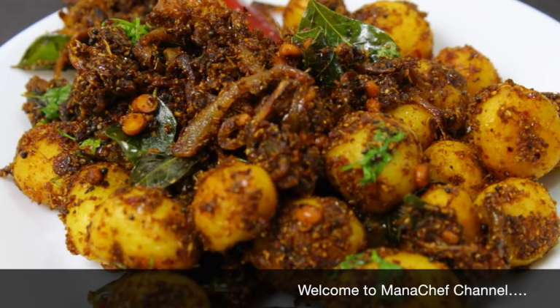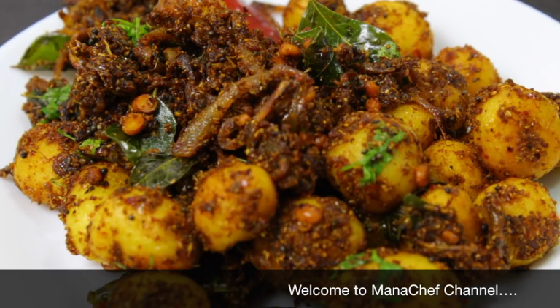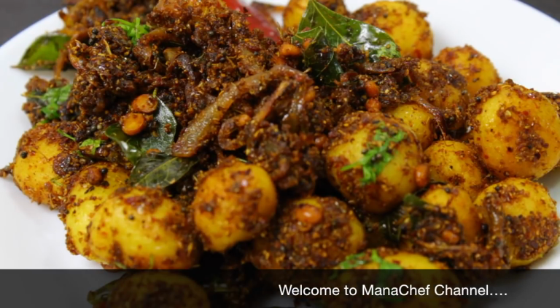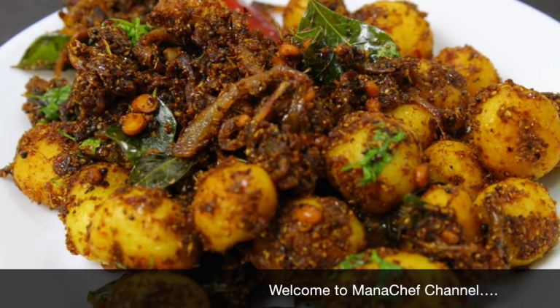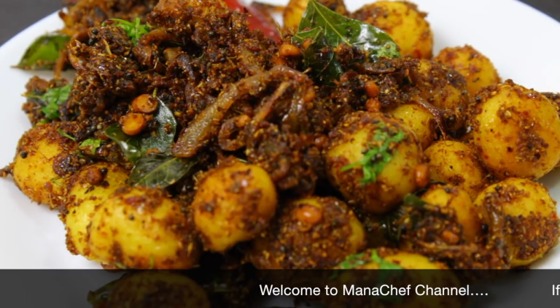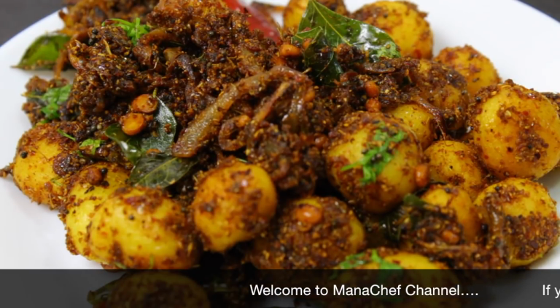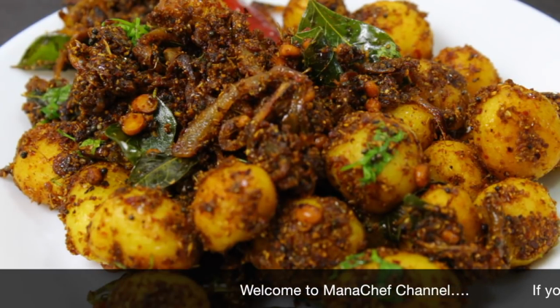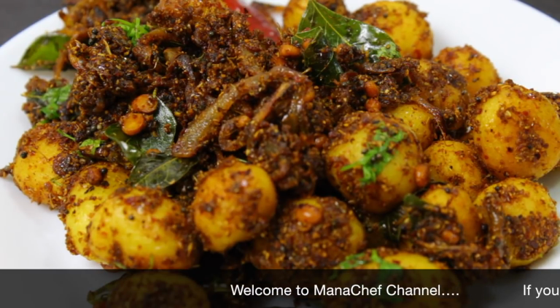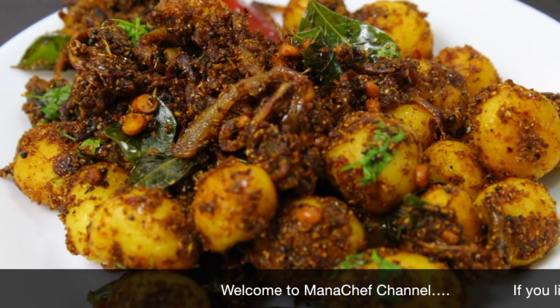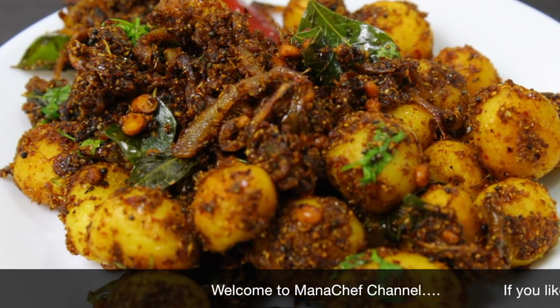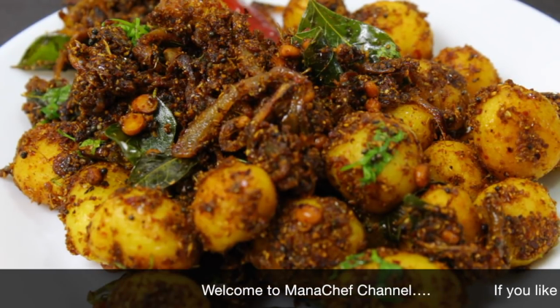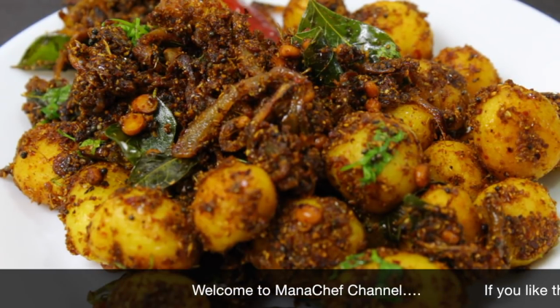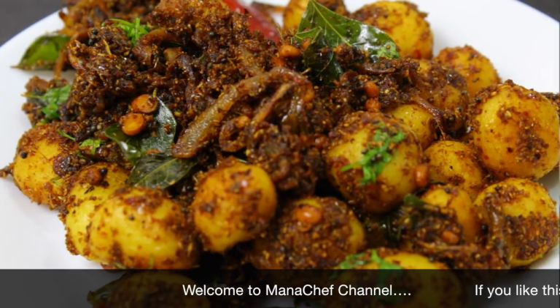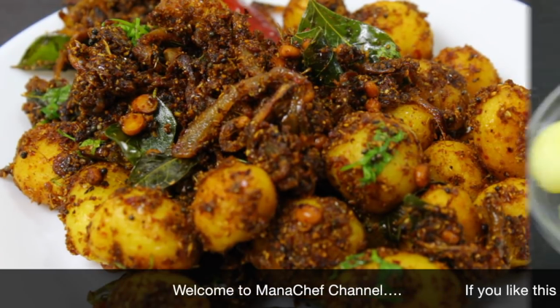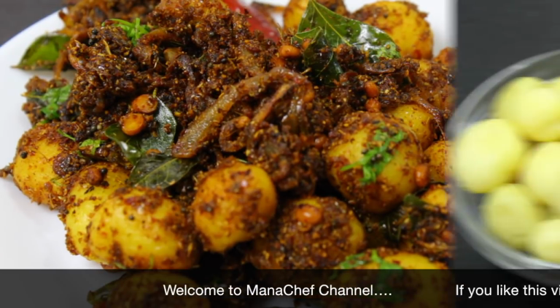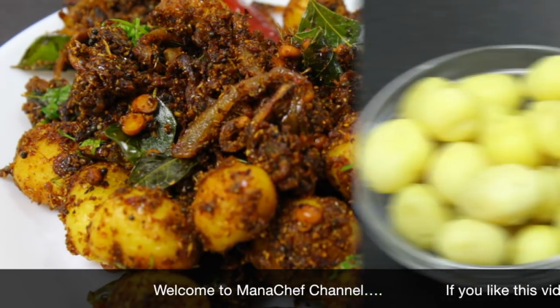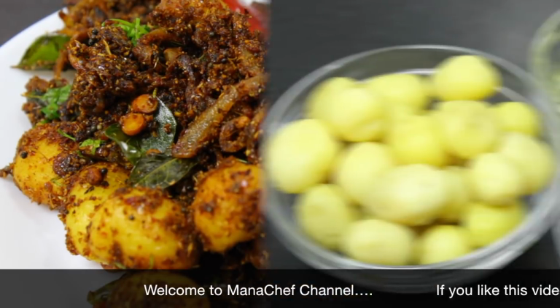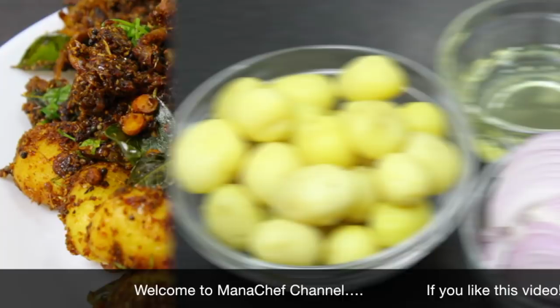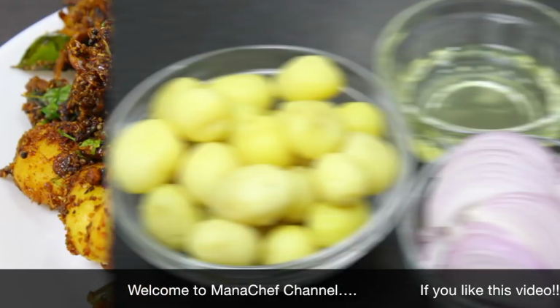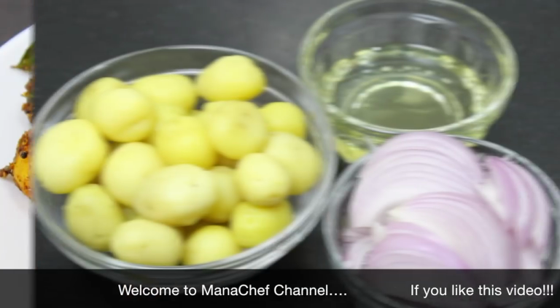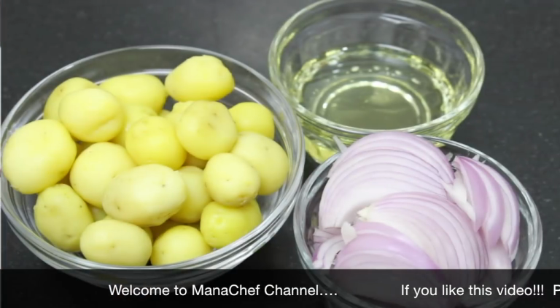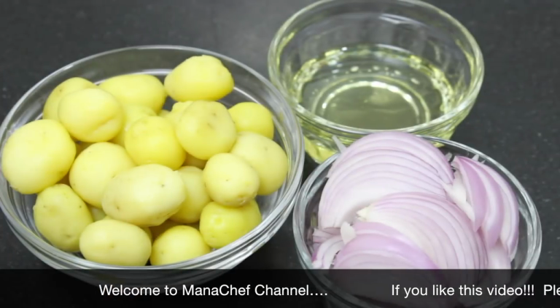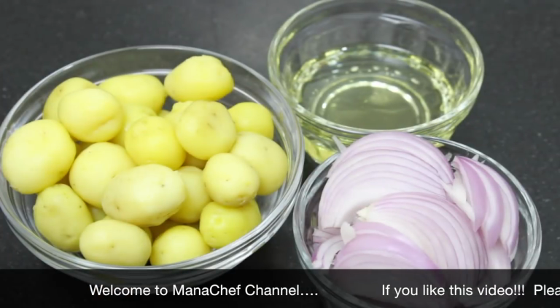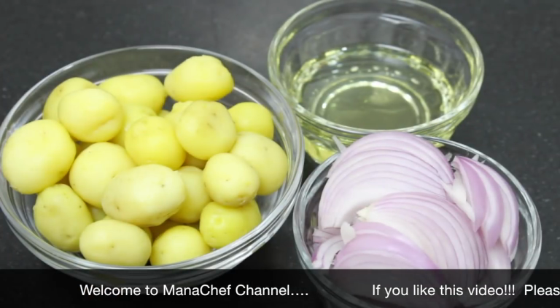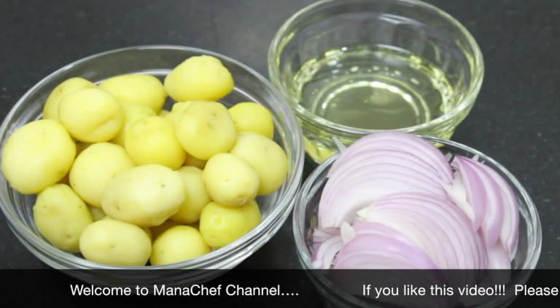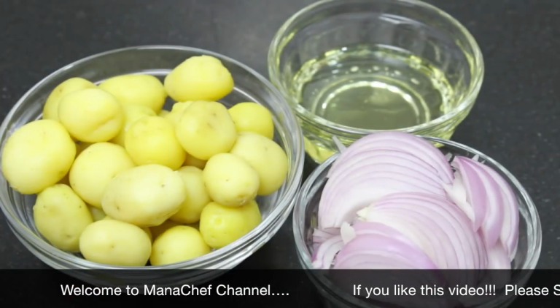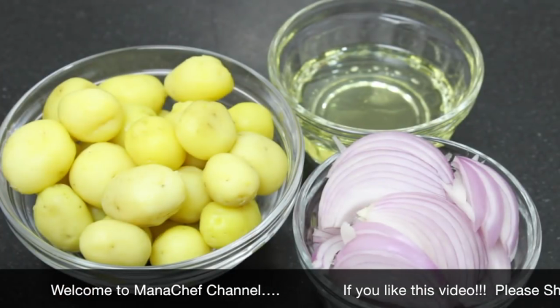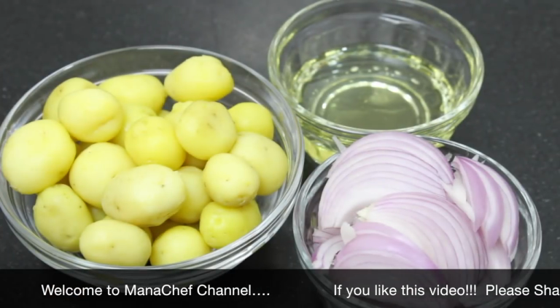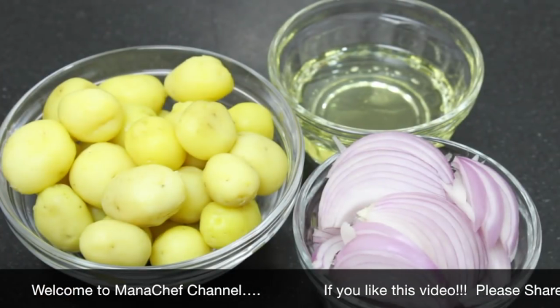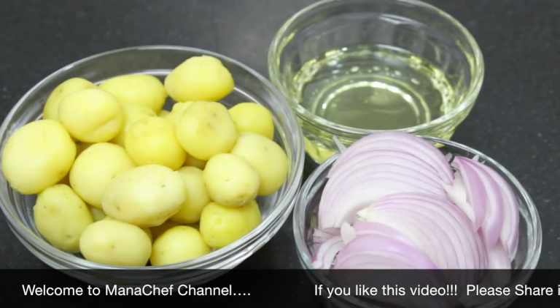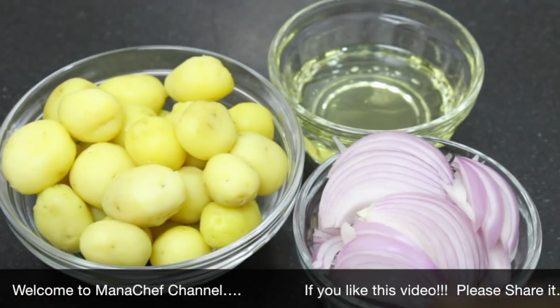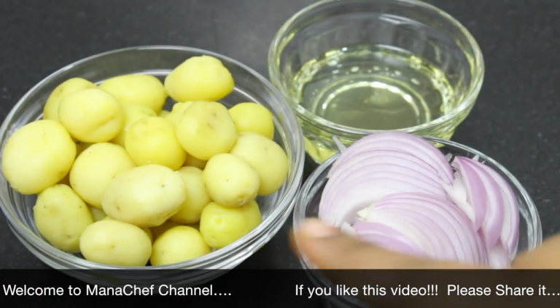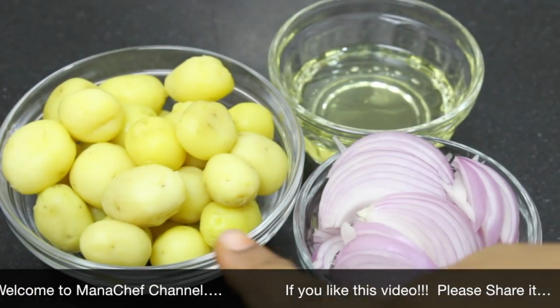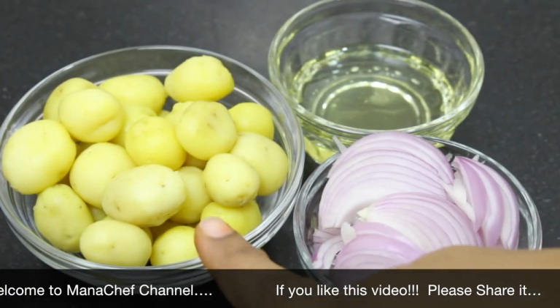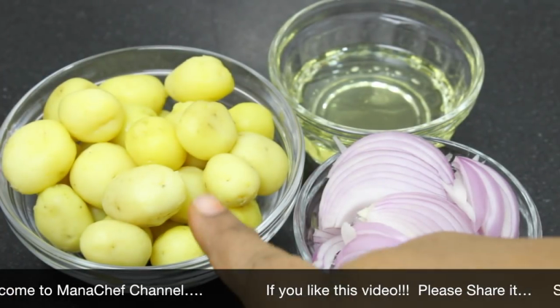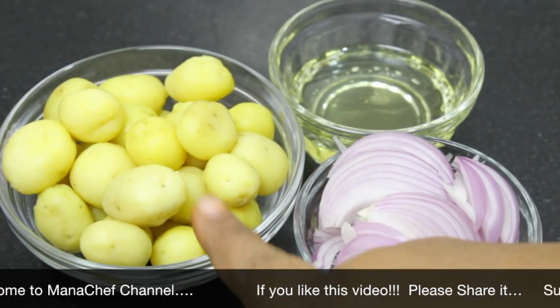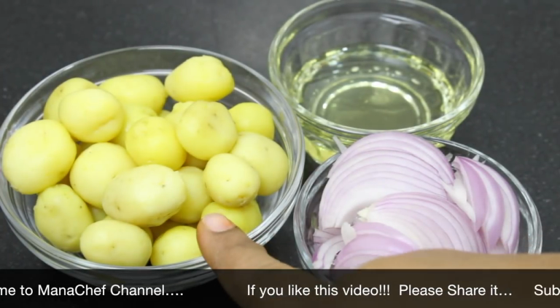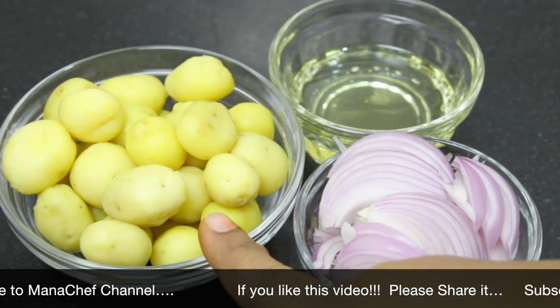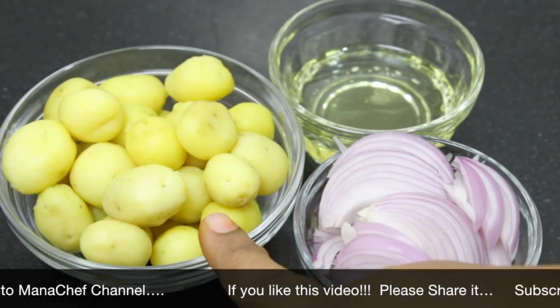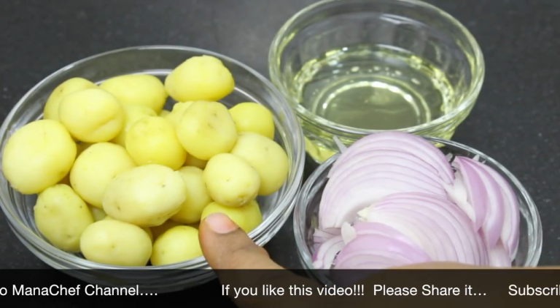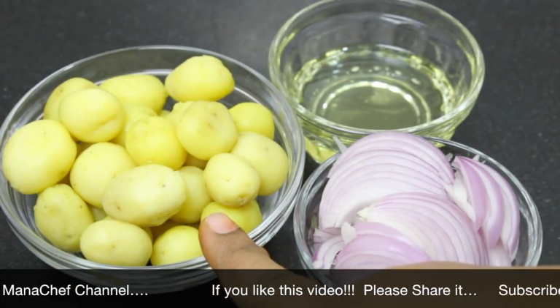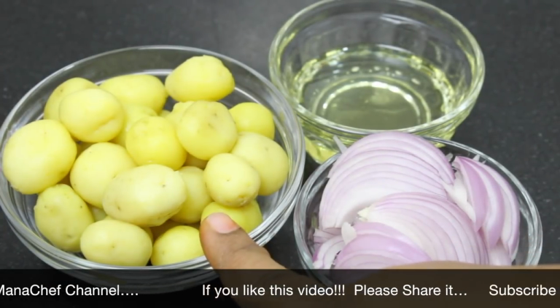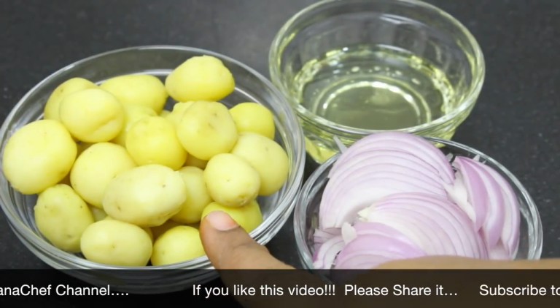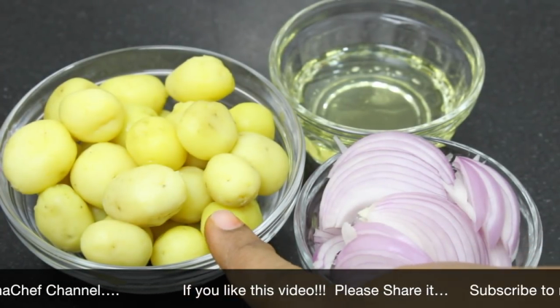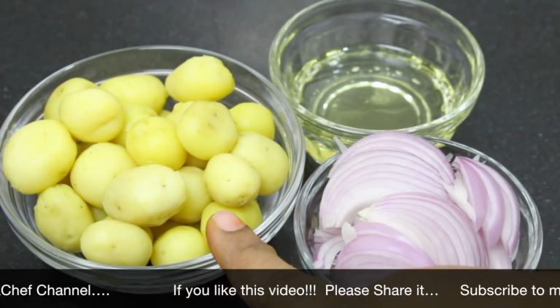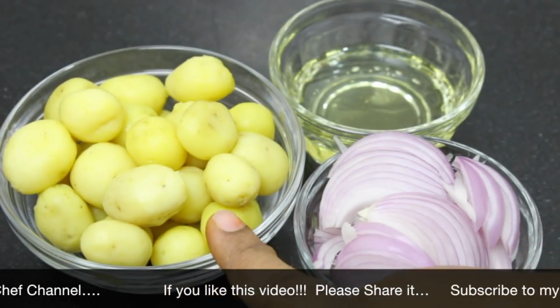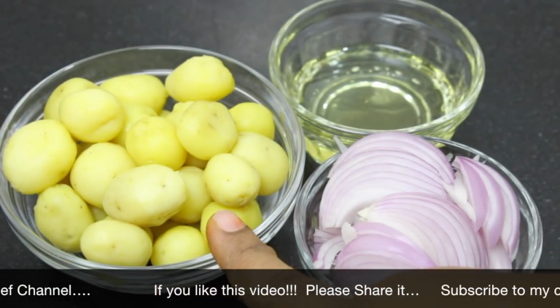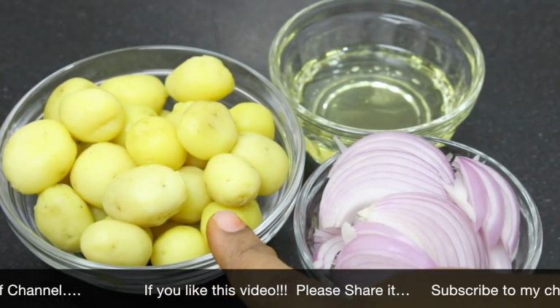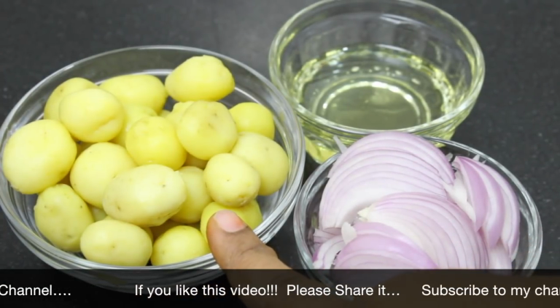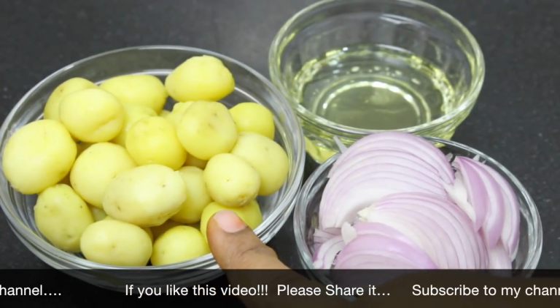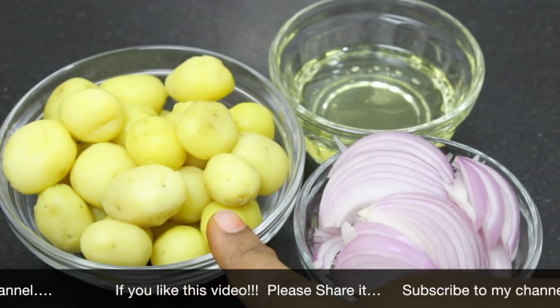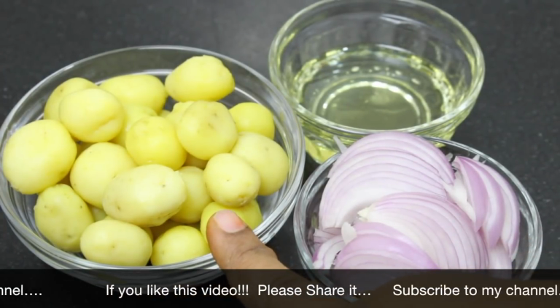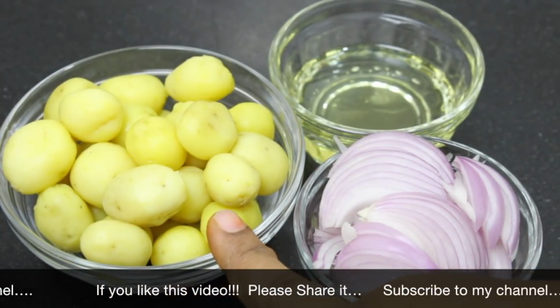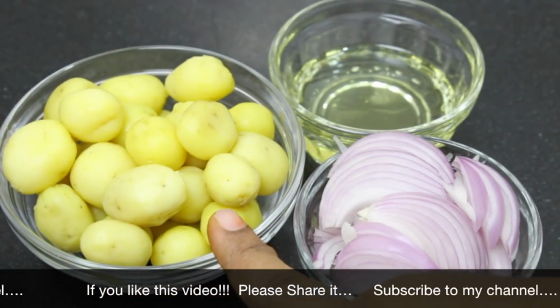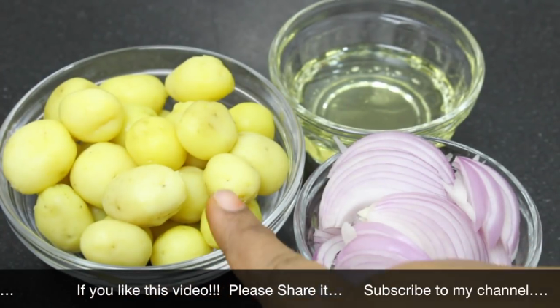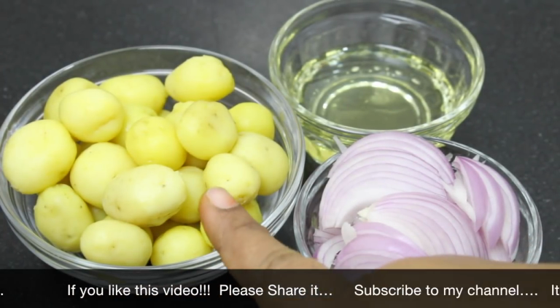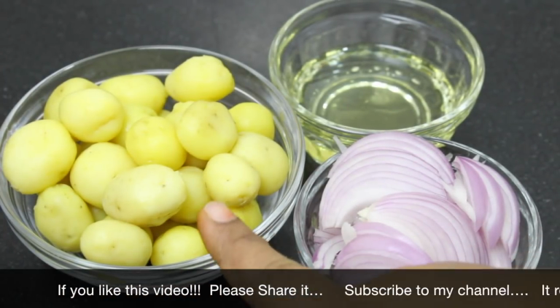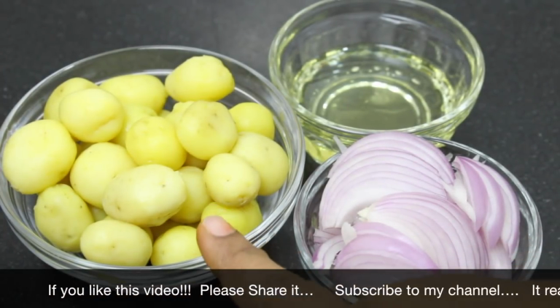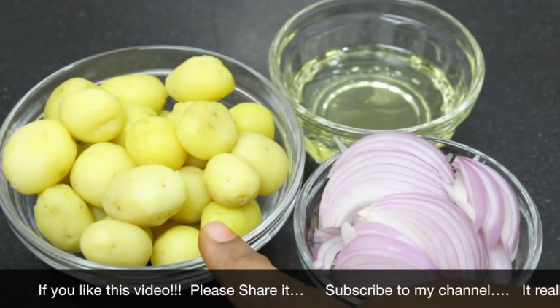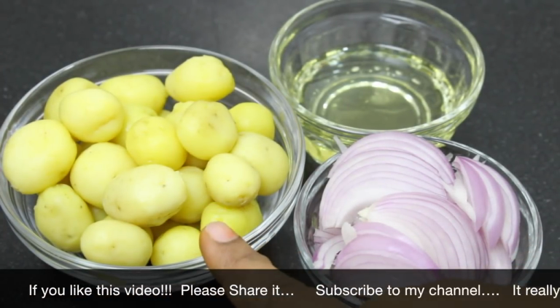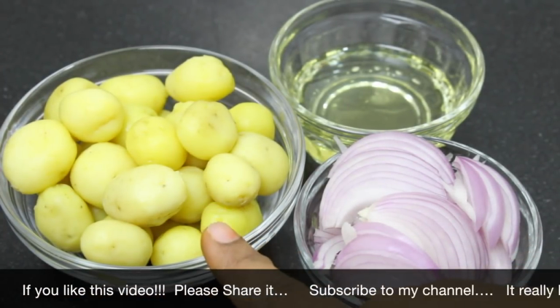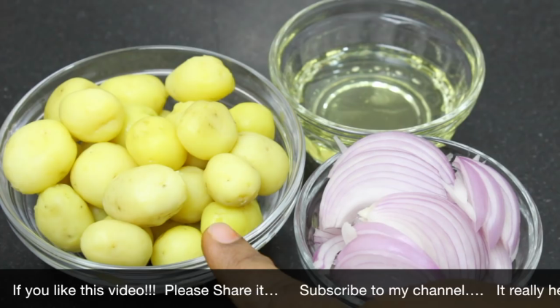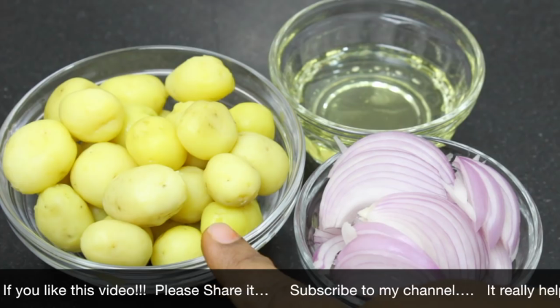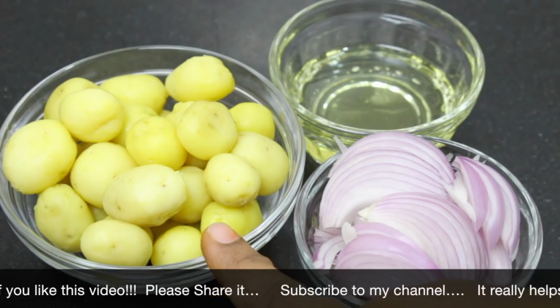First, I am going to make baby potatoes. The ingredients are: 5 kg baby potatoes, 1 teaspoon of spice.